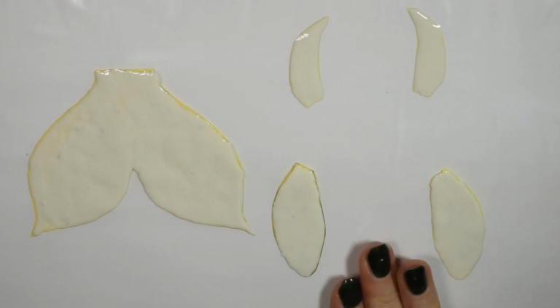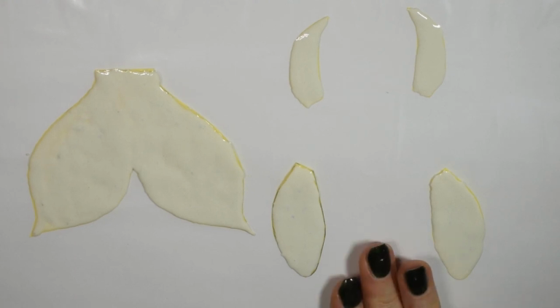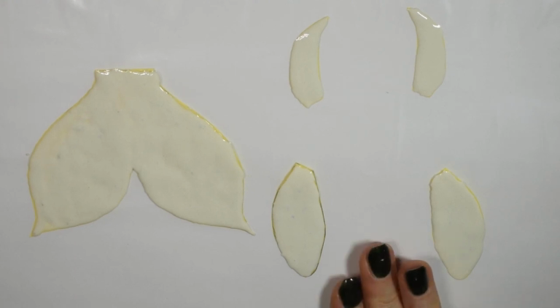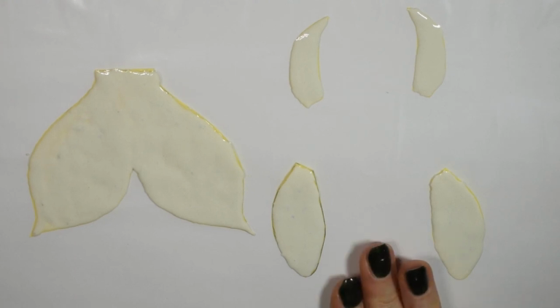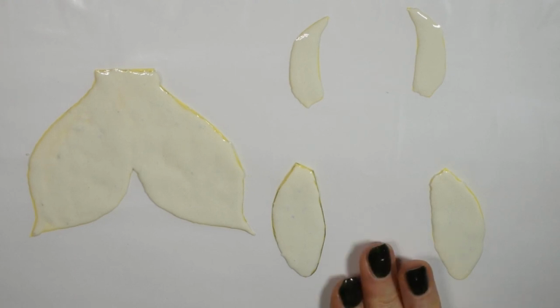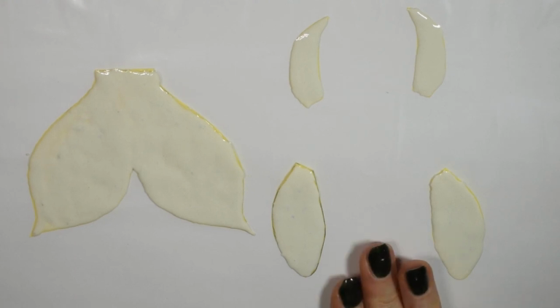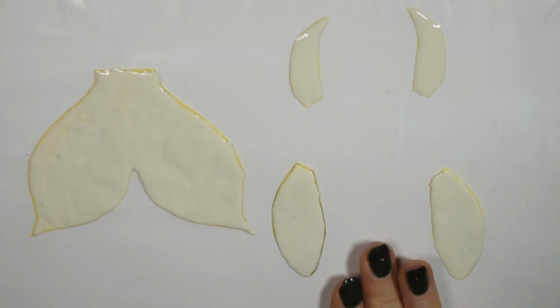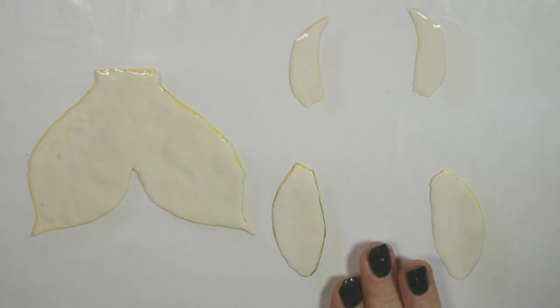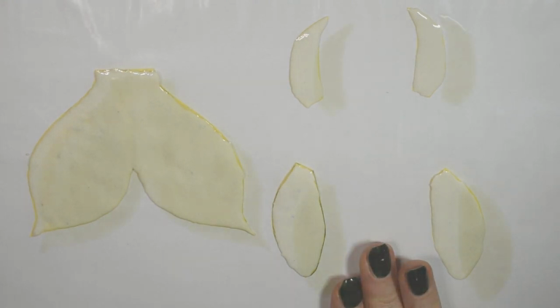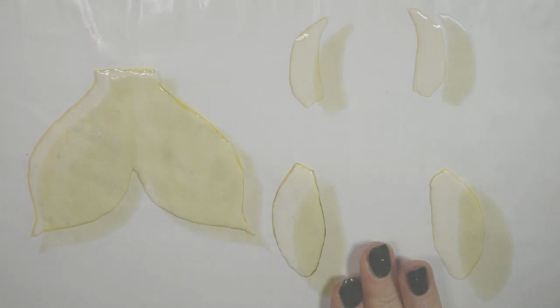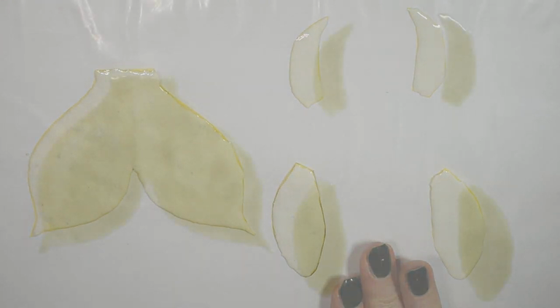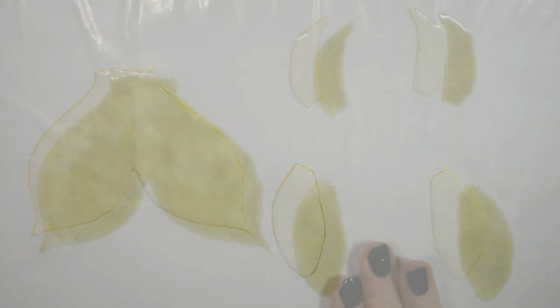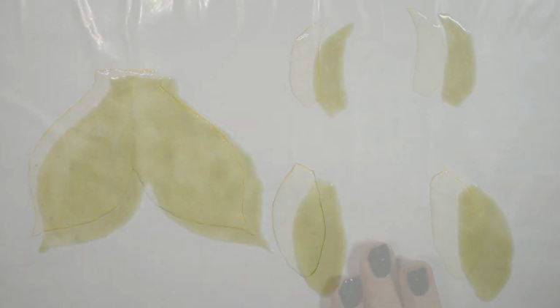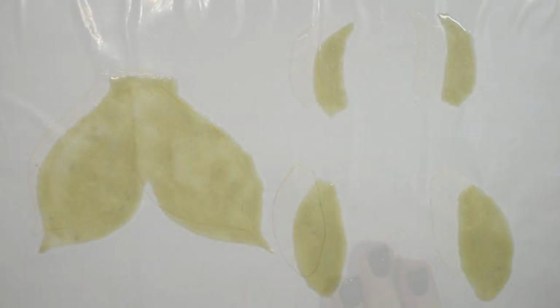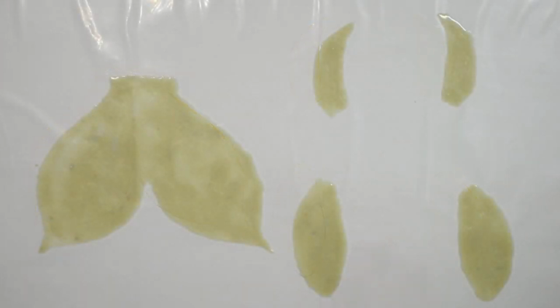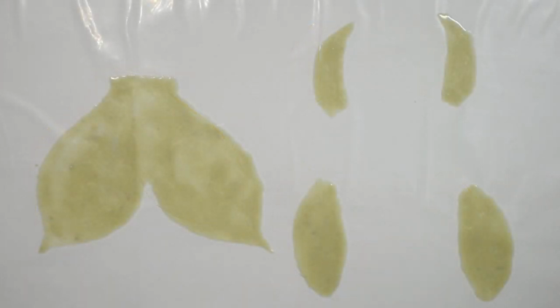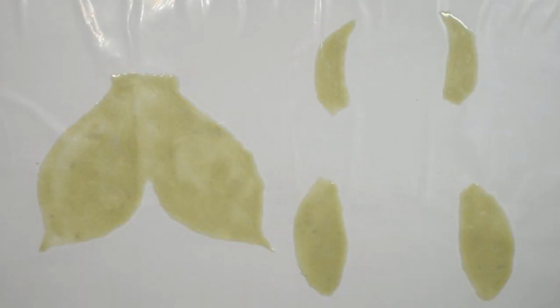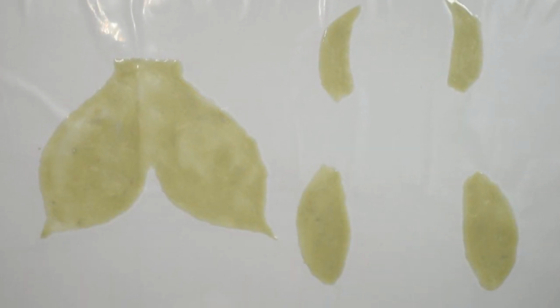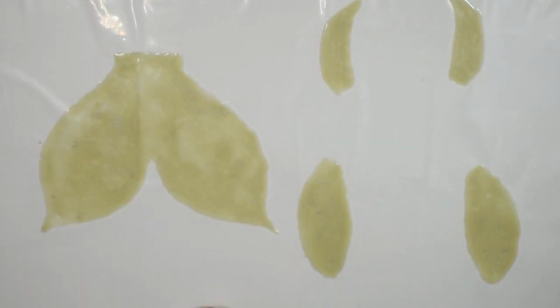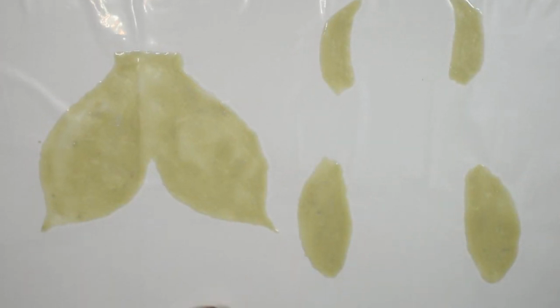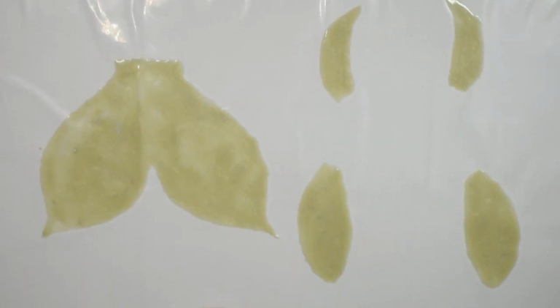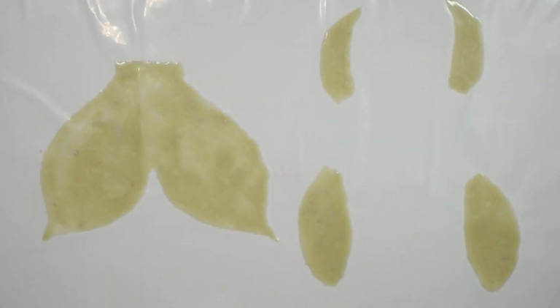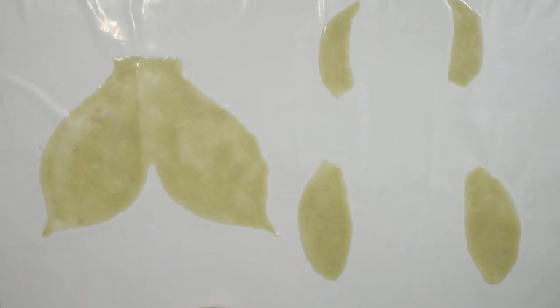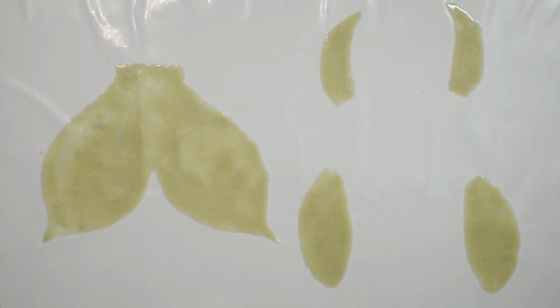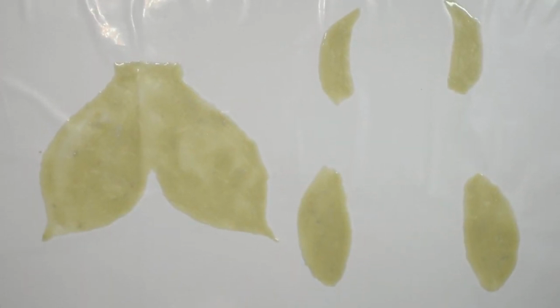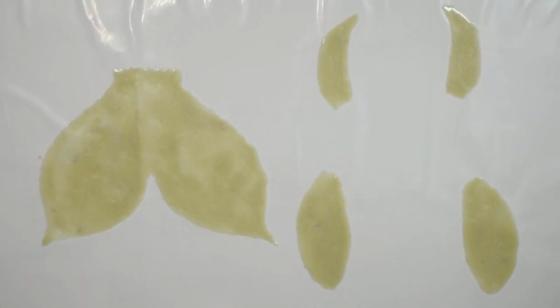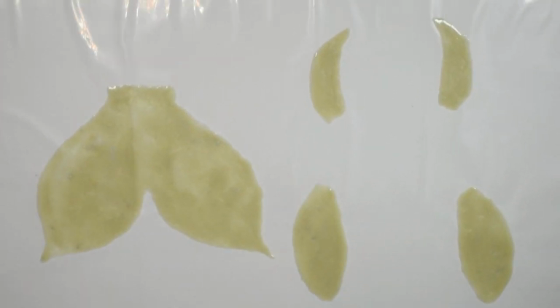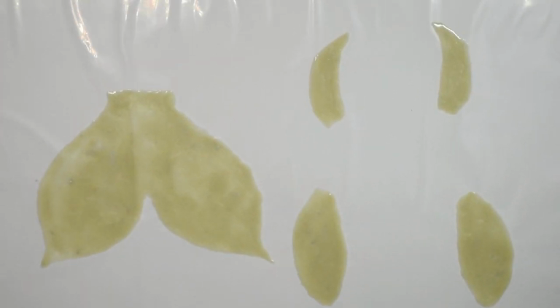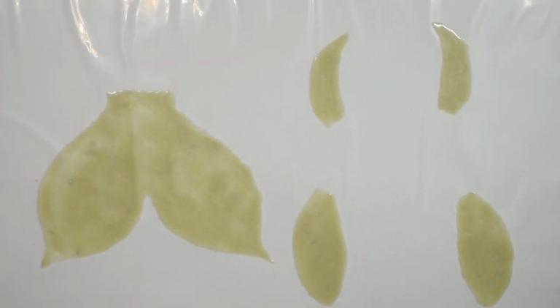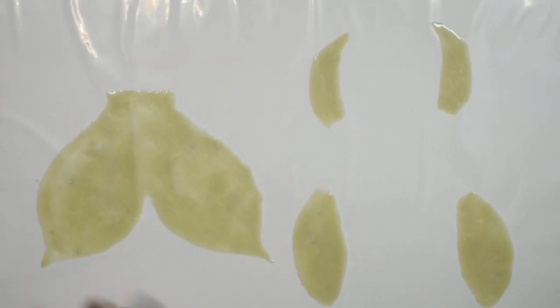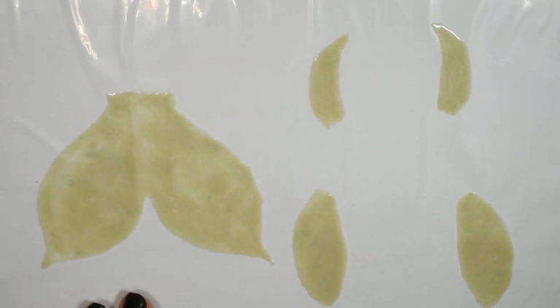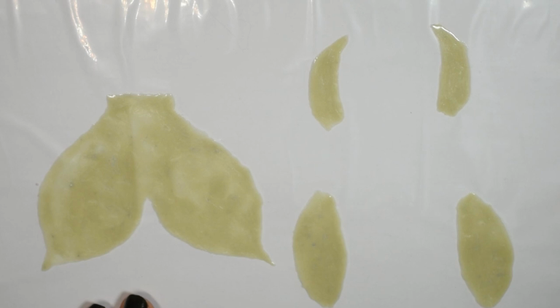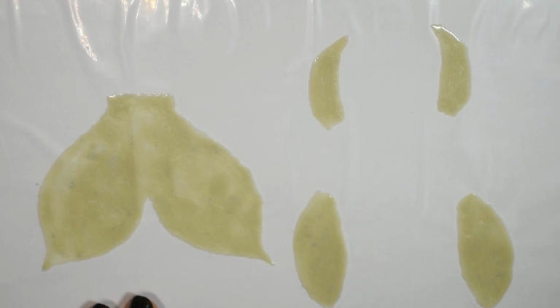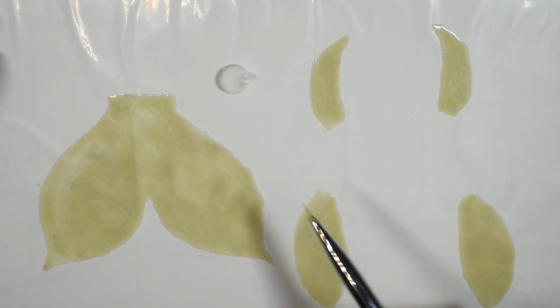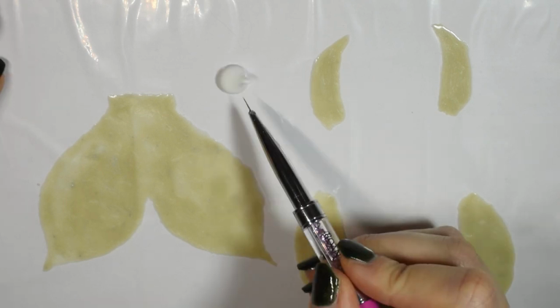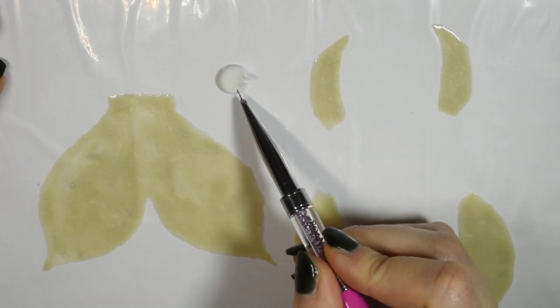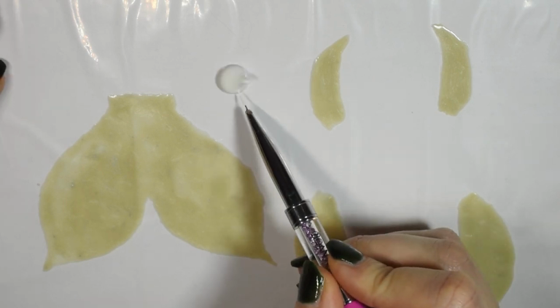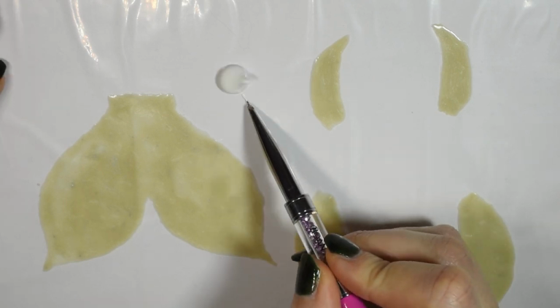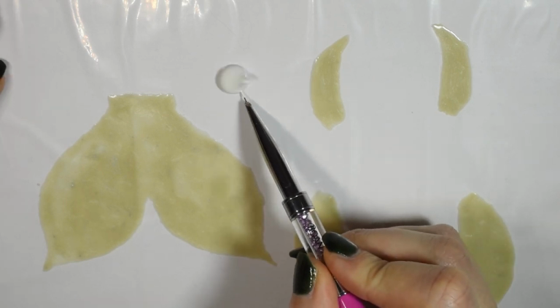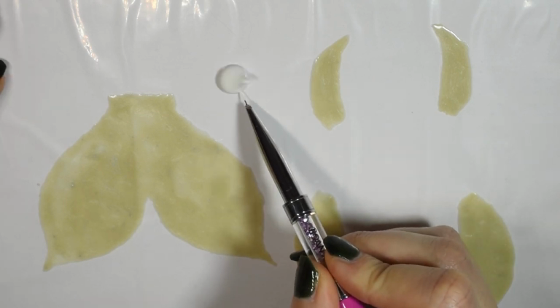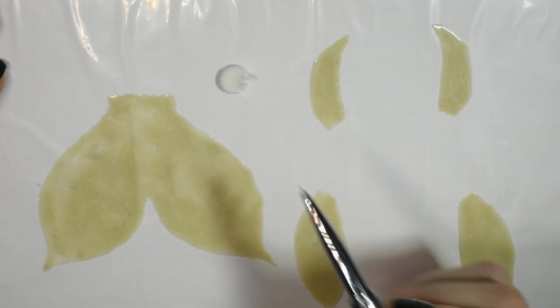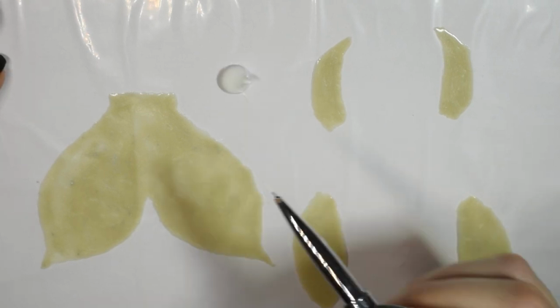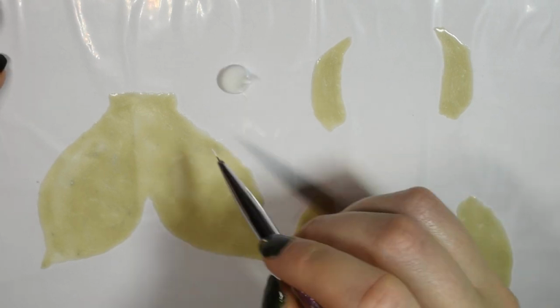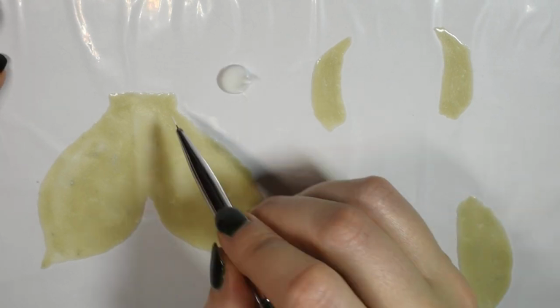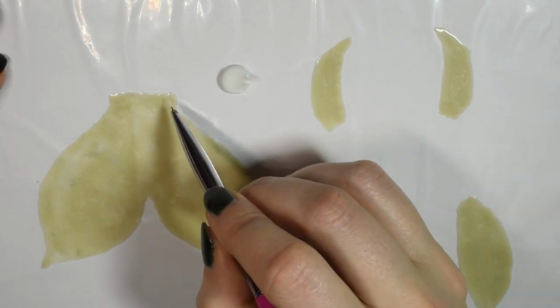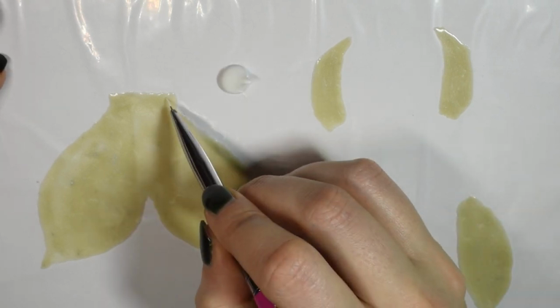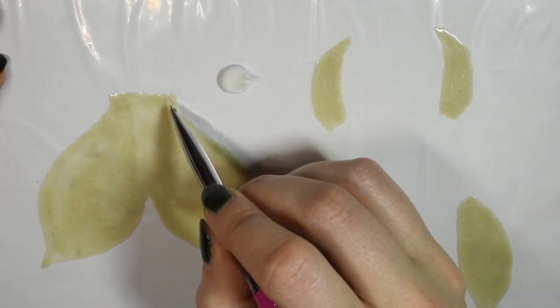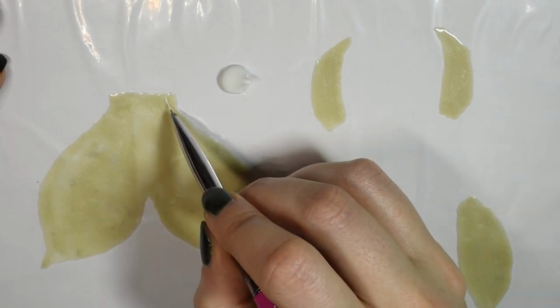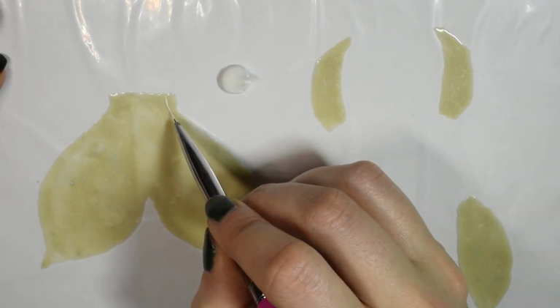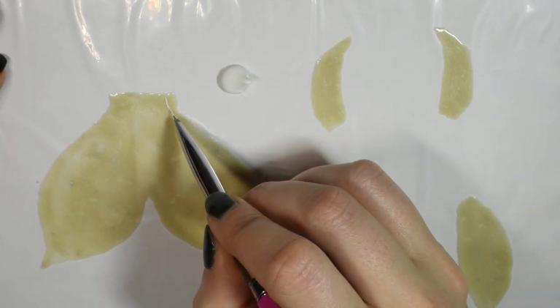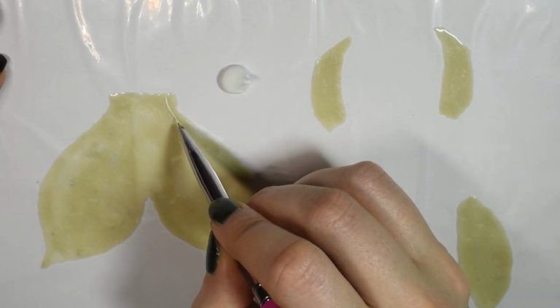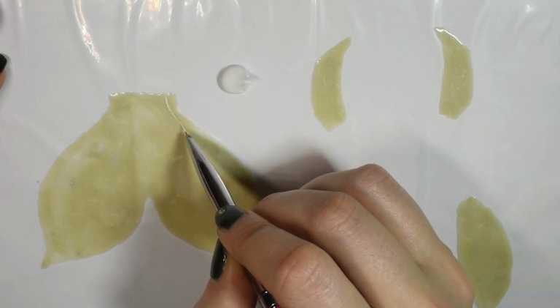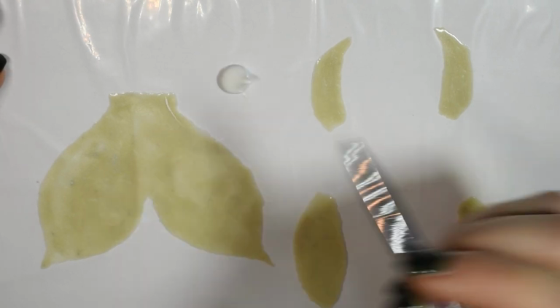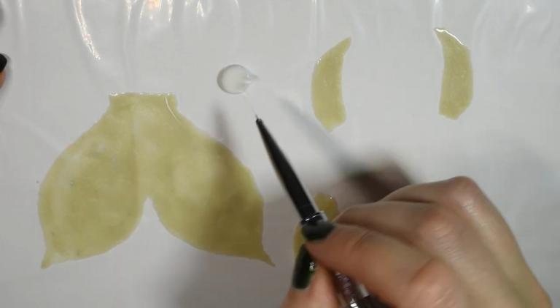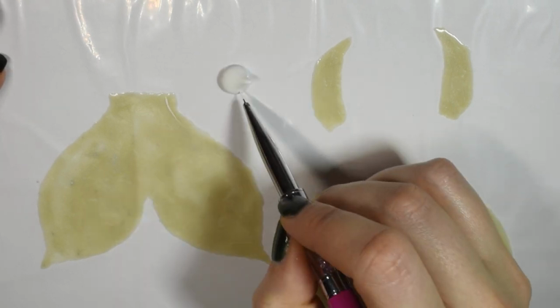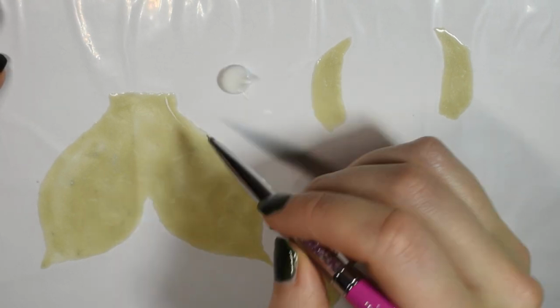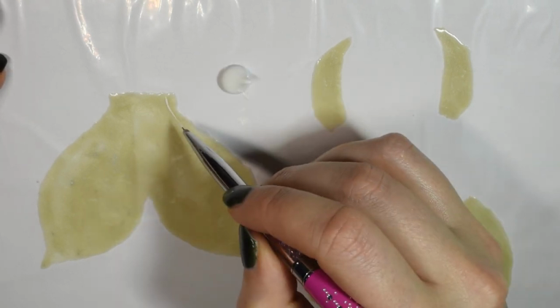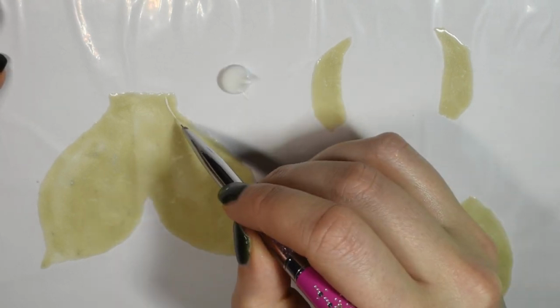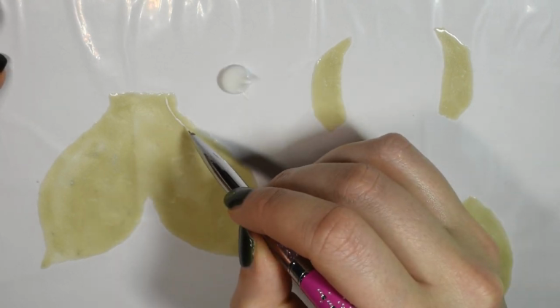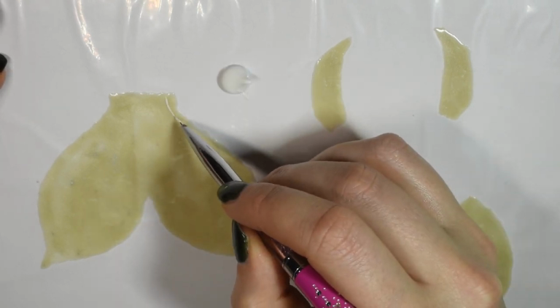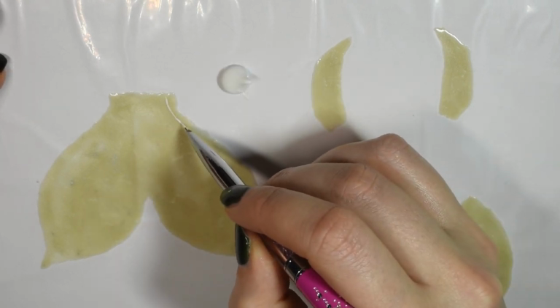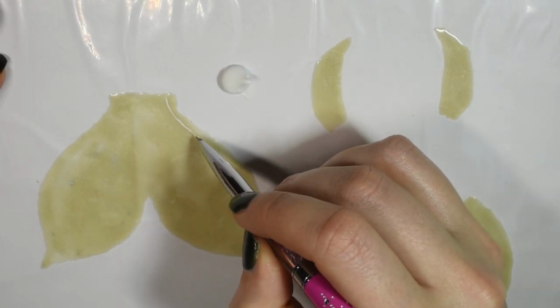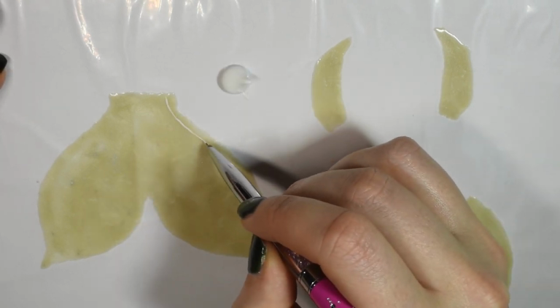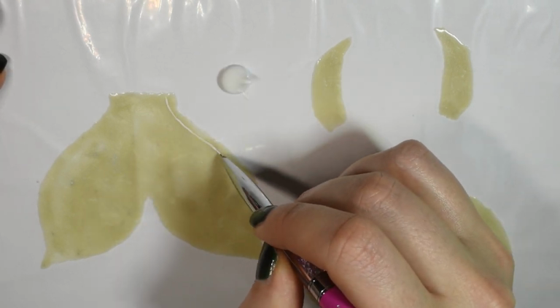Once dry, the fin pieces look like this — you can't really see the shimmer but it's there. Then I used a bit of white acrylic paint to paint on lines.